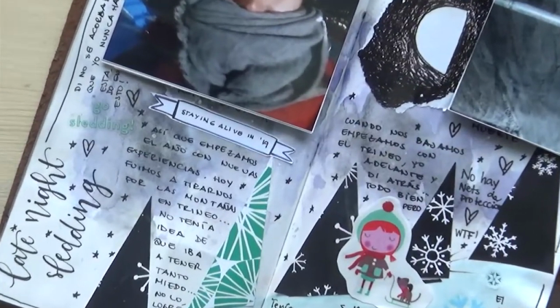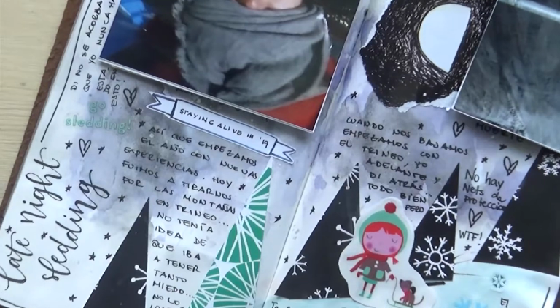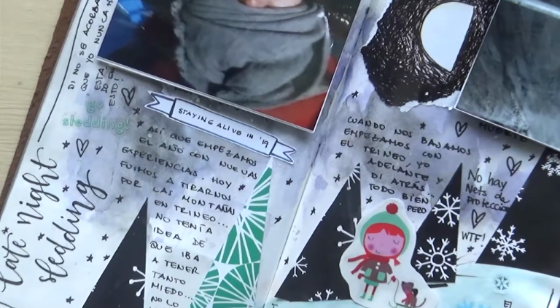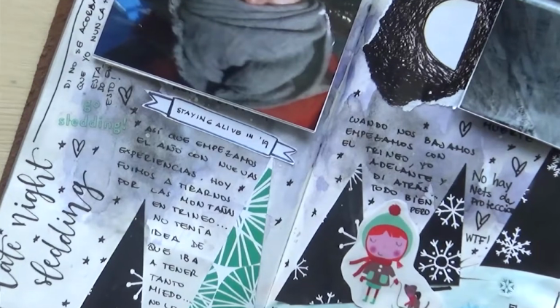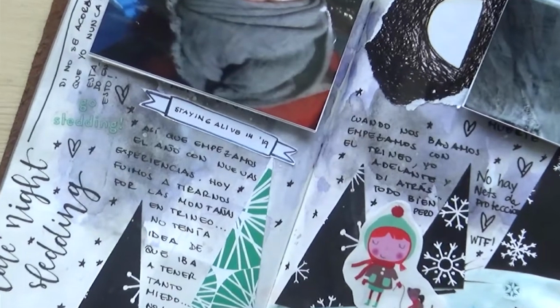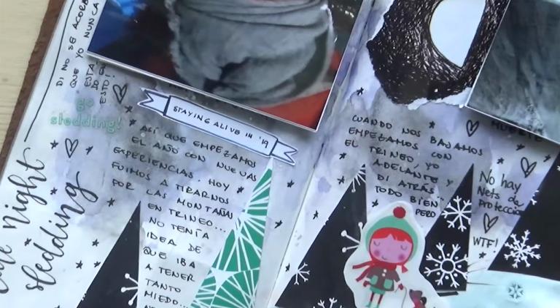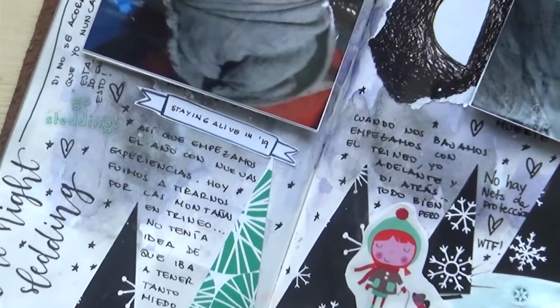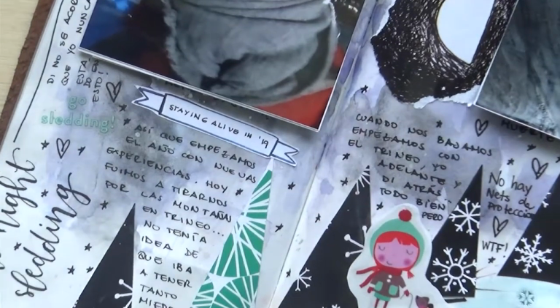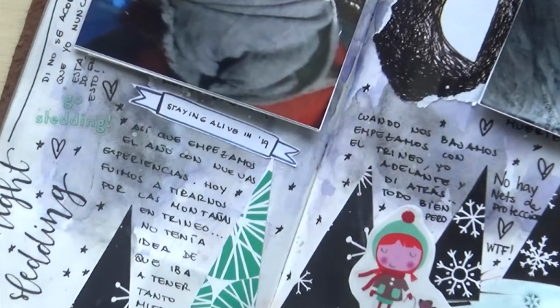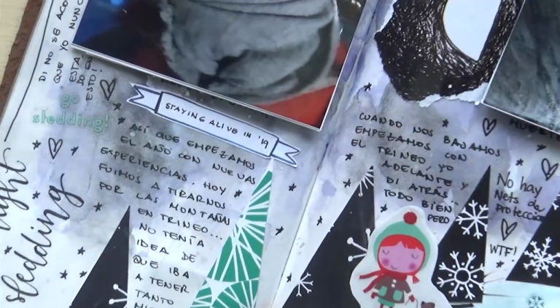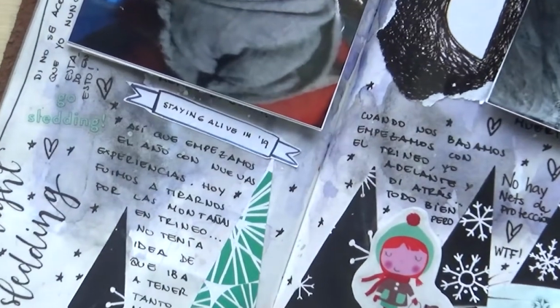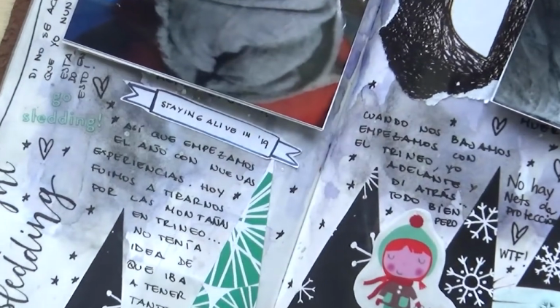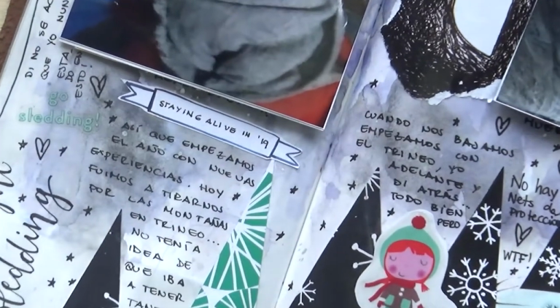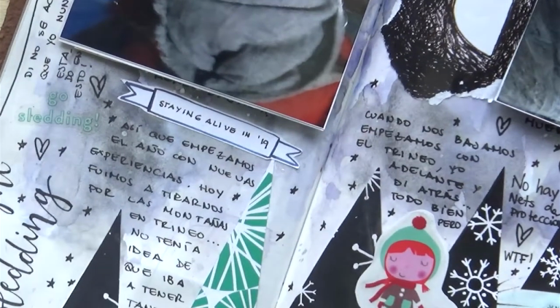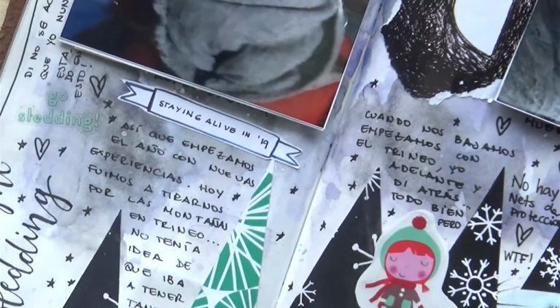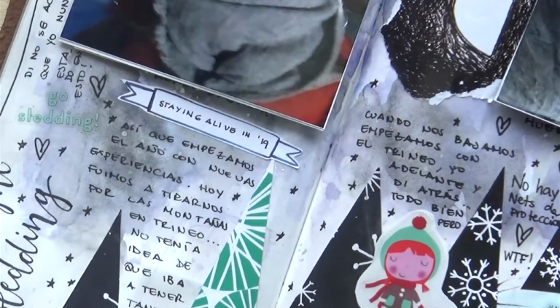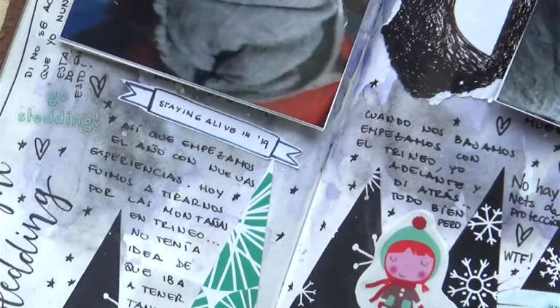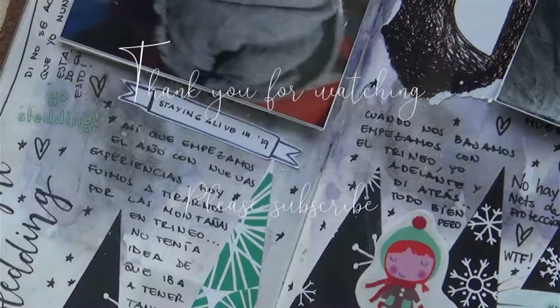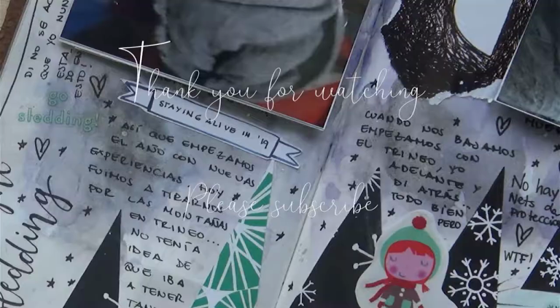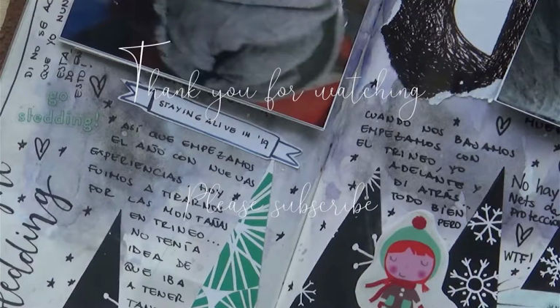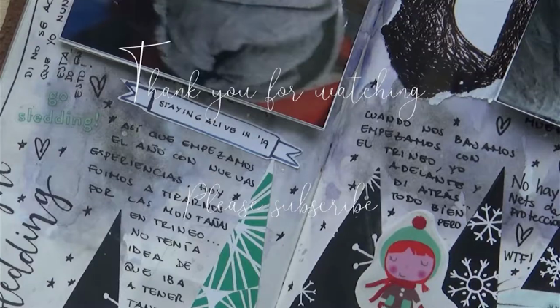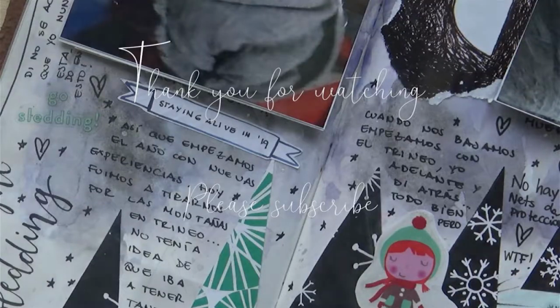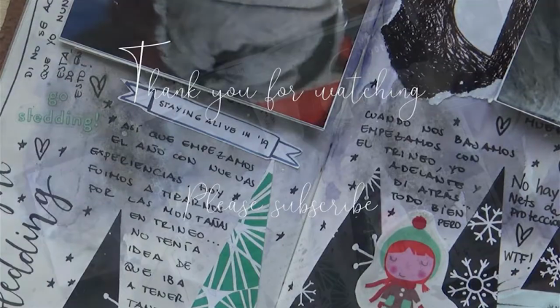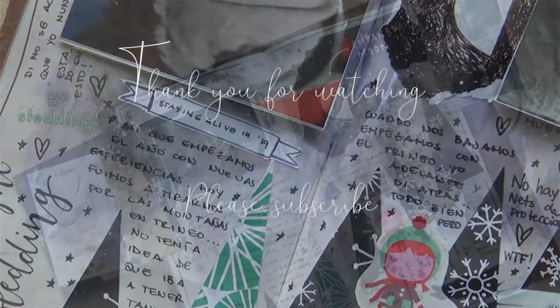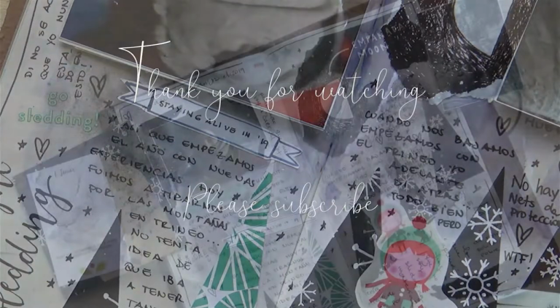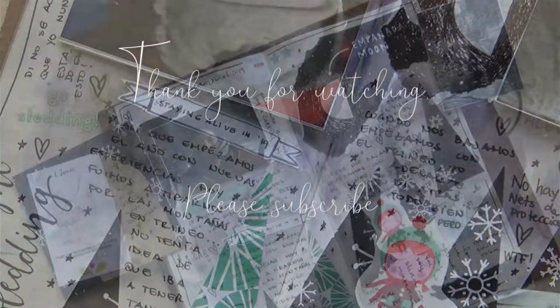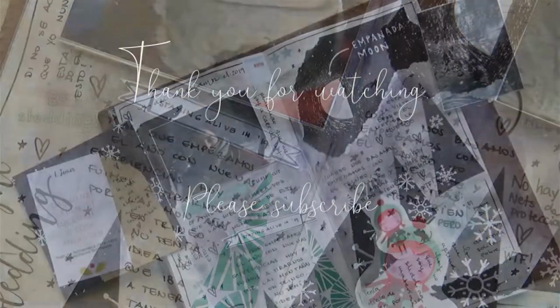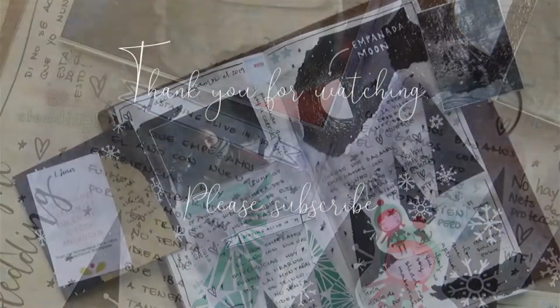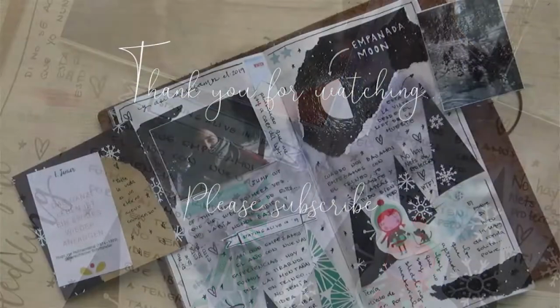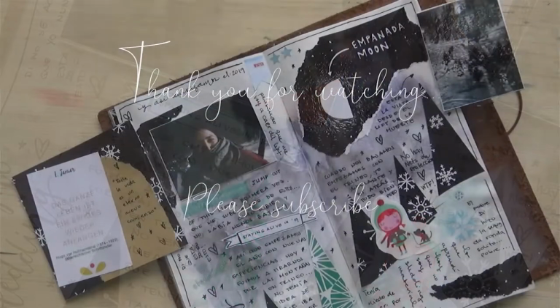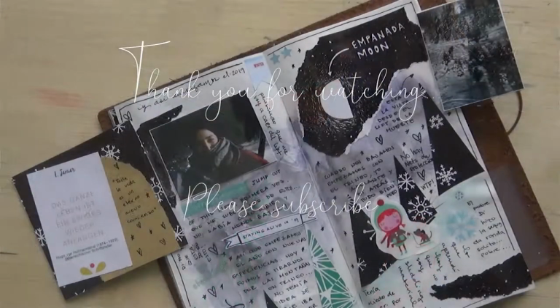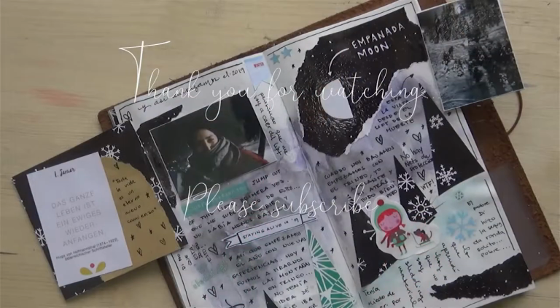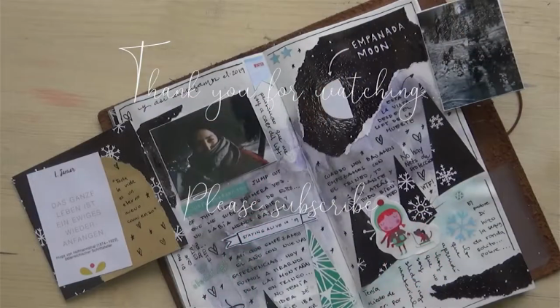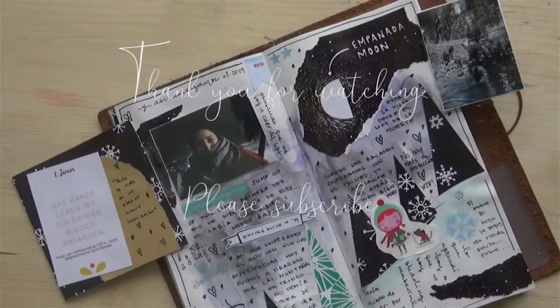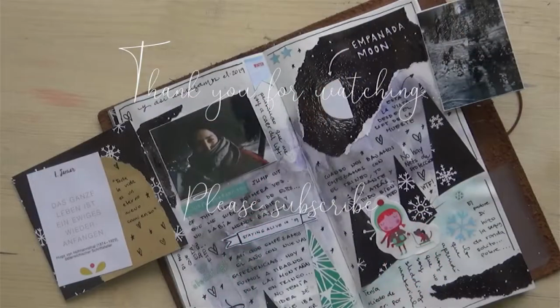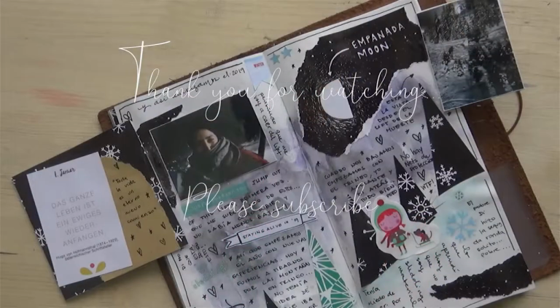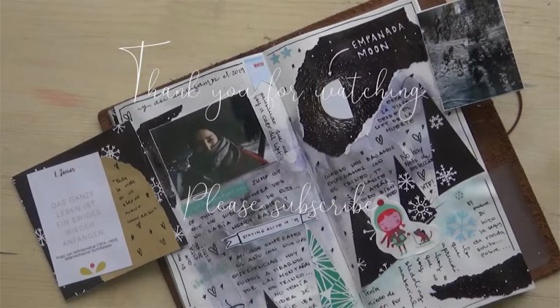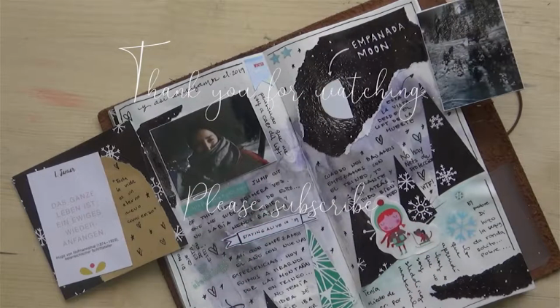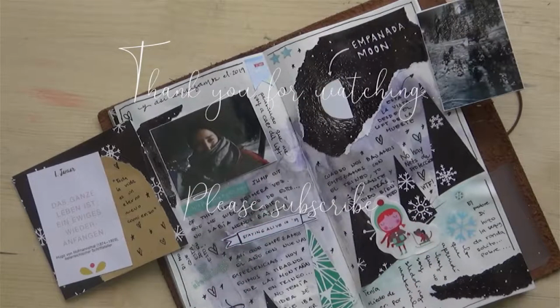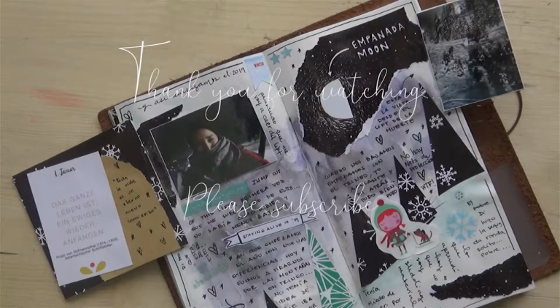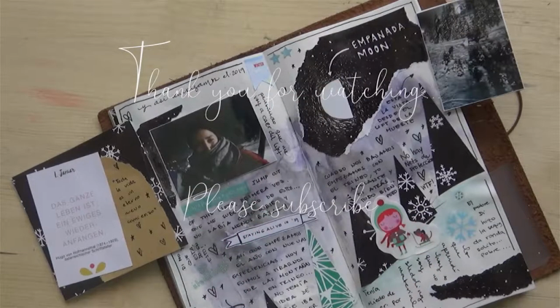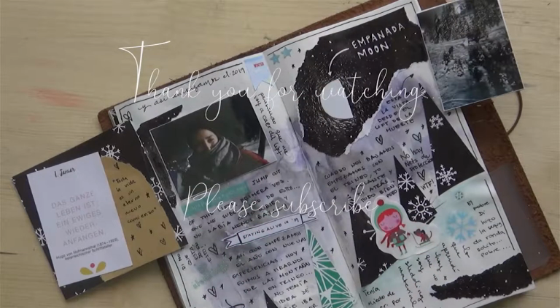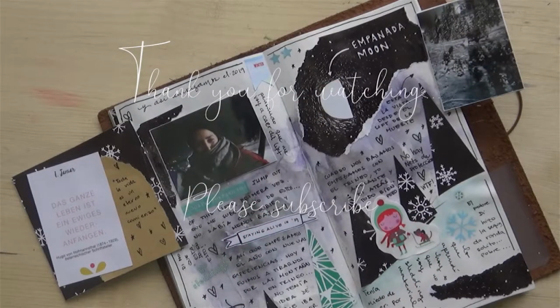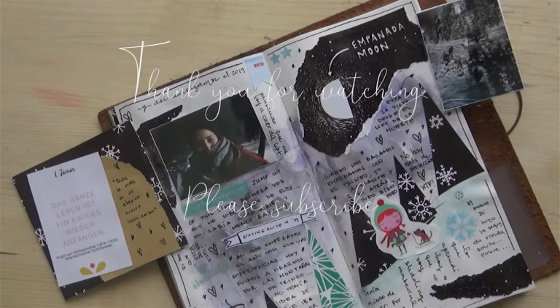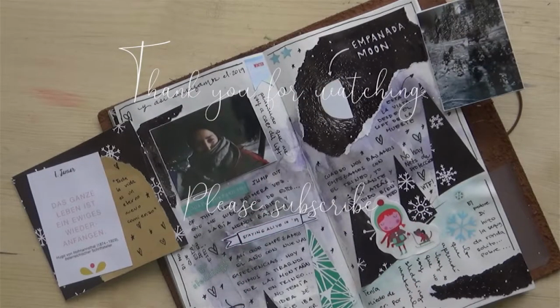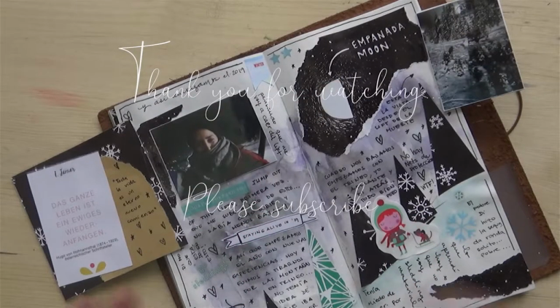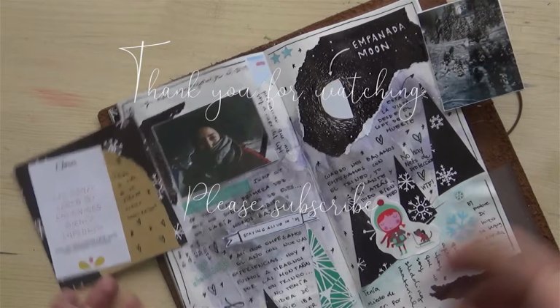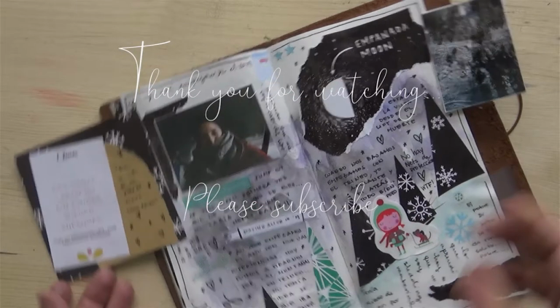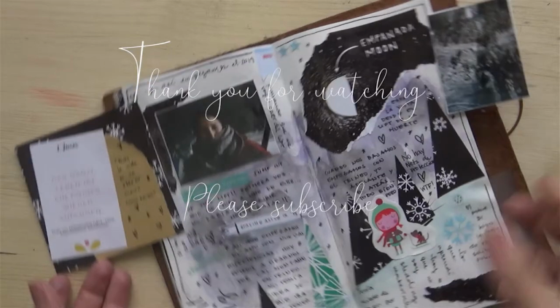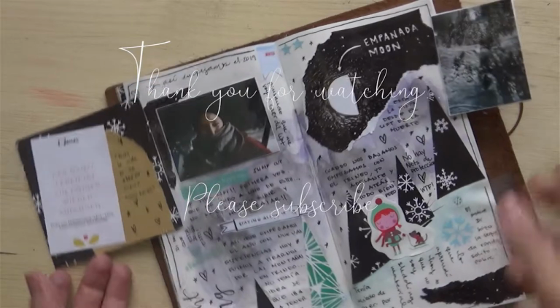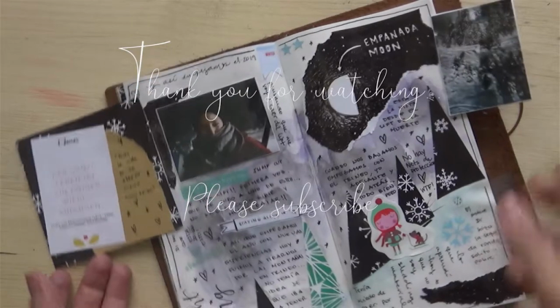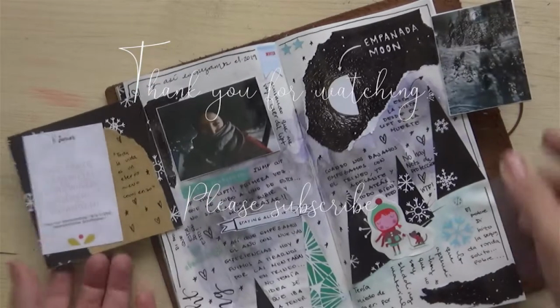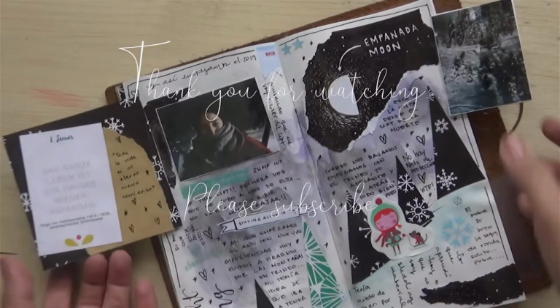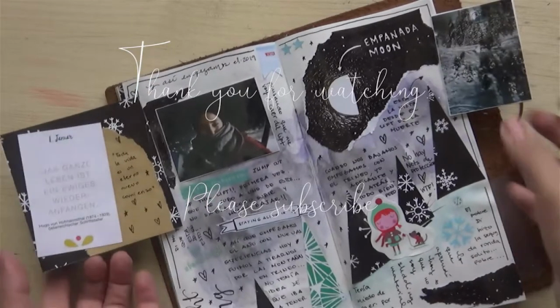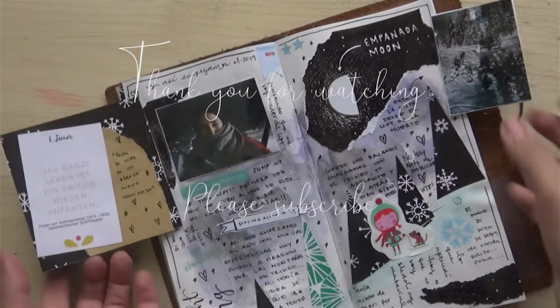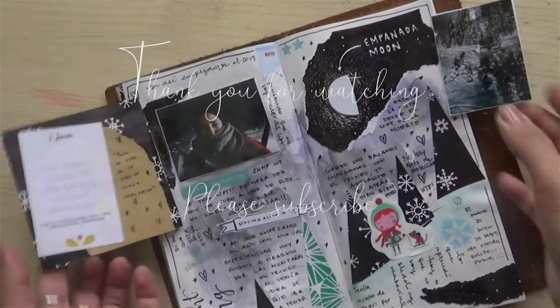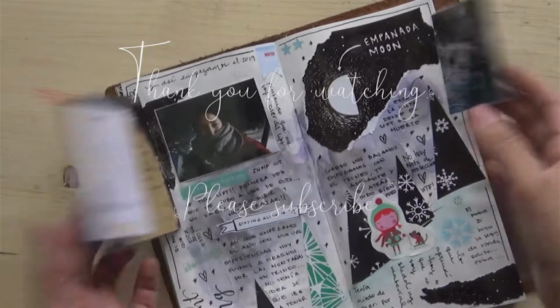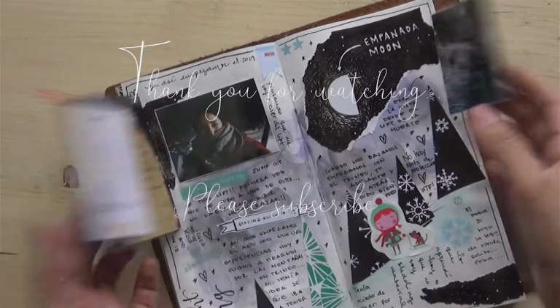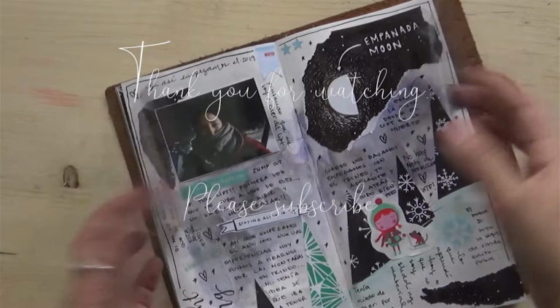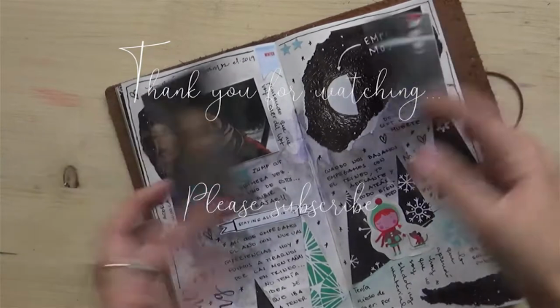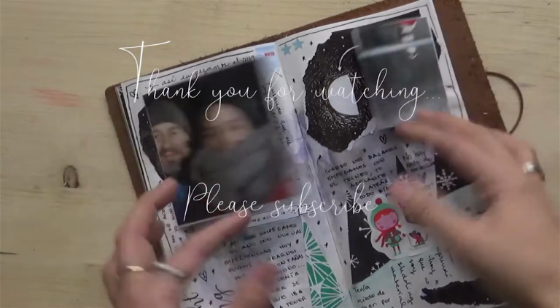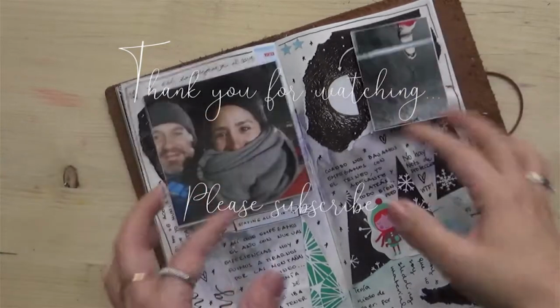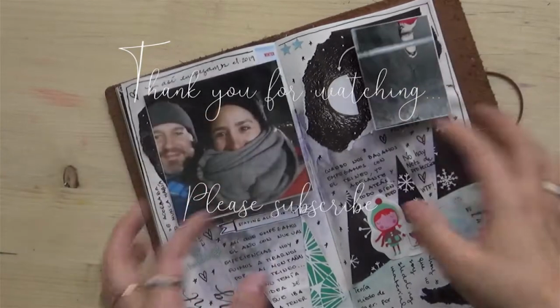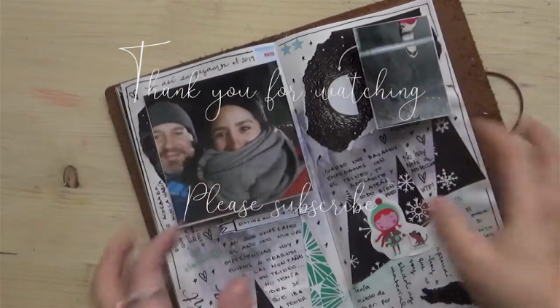That's the last bit of writing and that's how it looks. I hope you like it — I had a lot of fun doing it. If you do please give me a thumbs up and subscribe to my channel. Thank you very much!